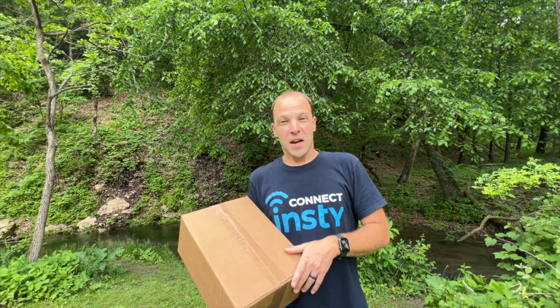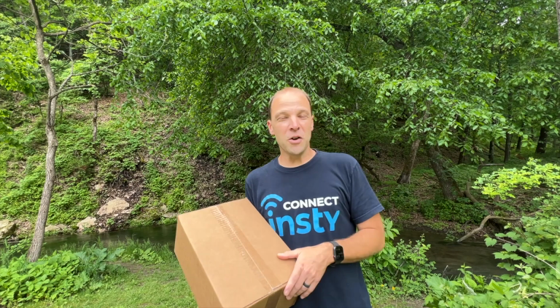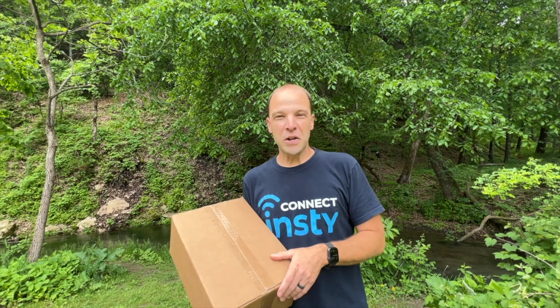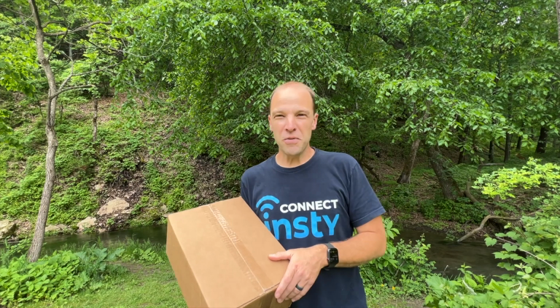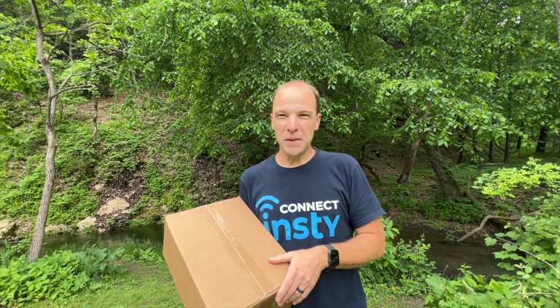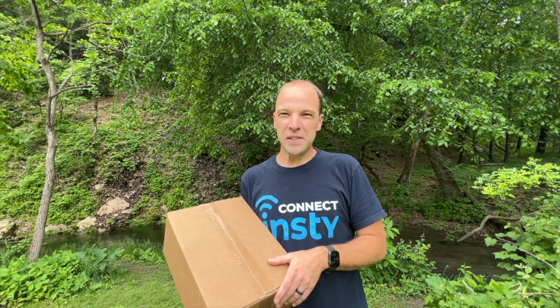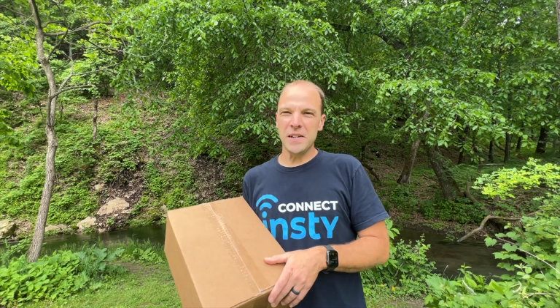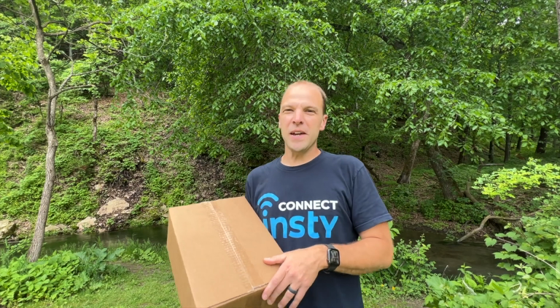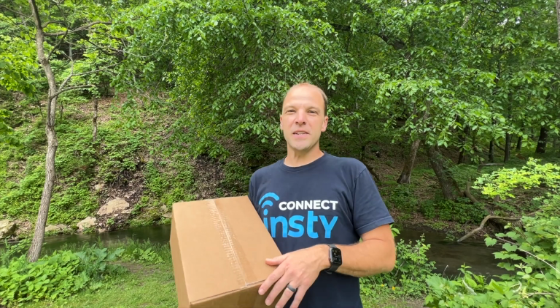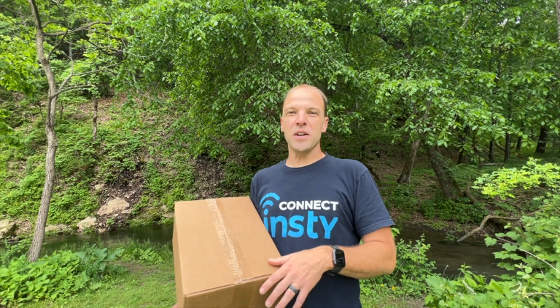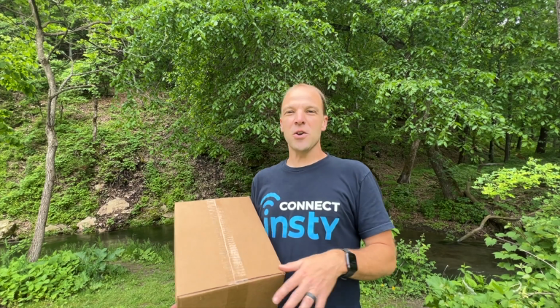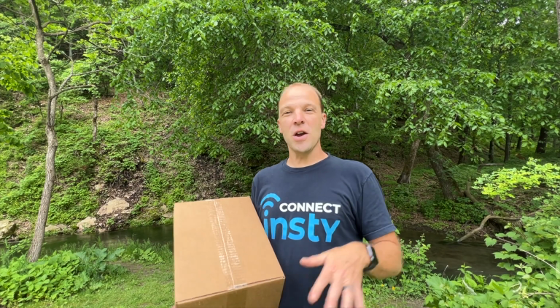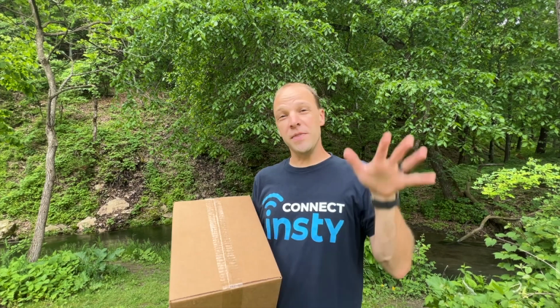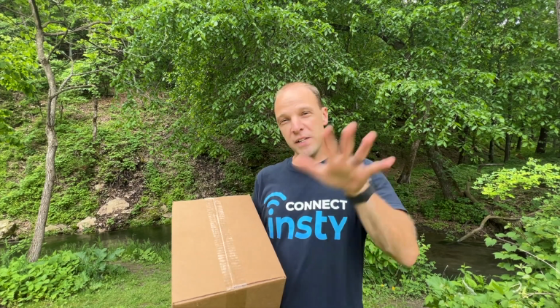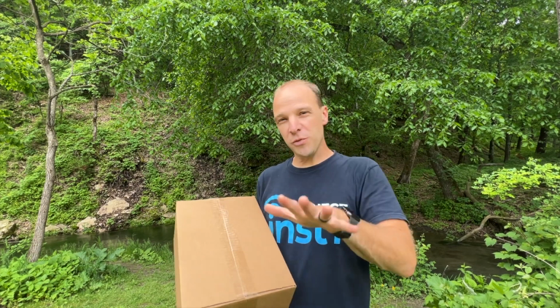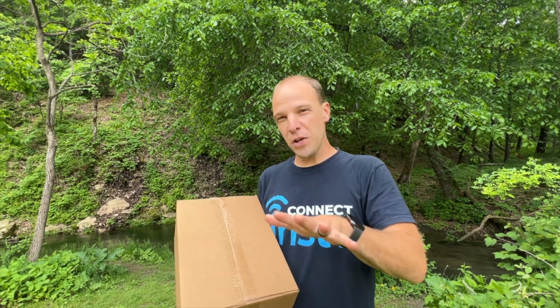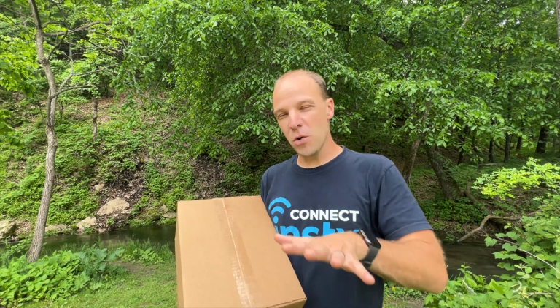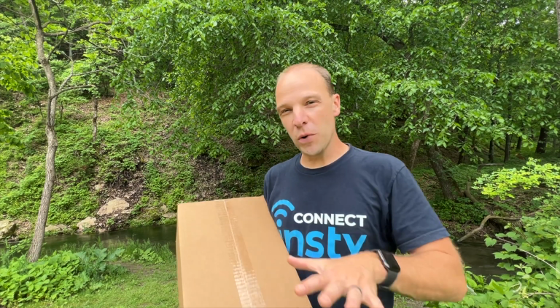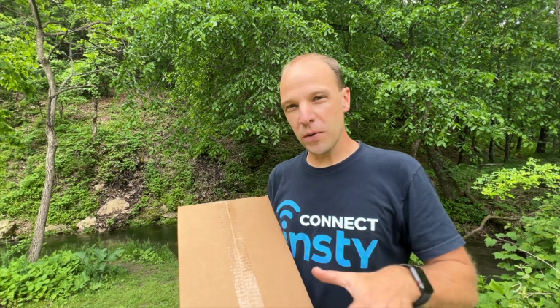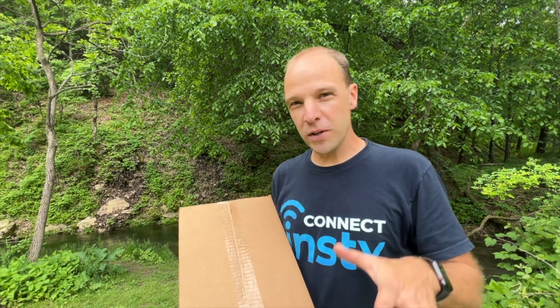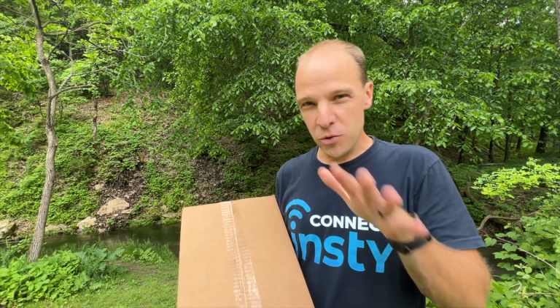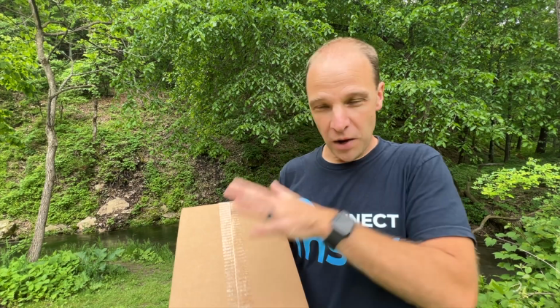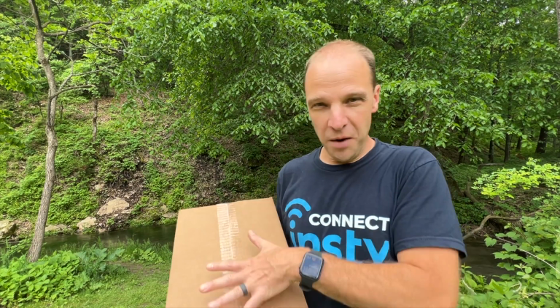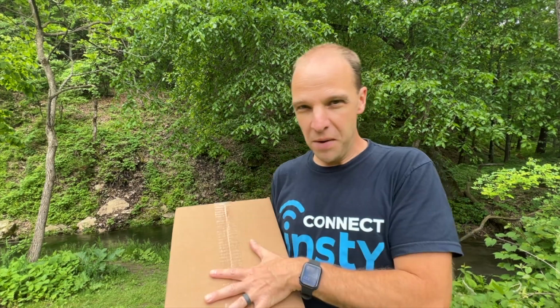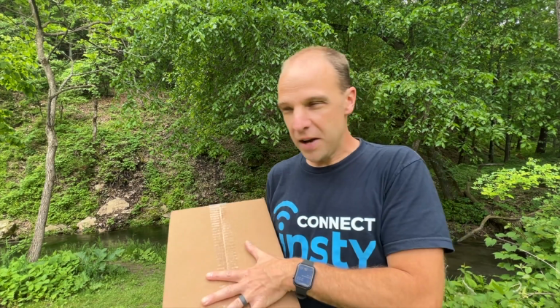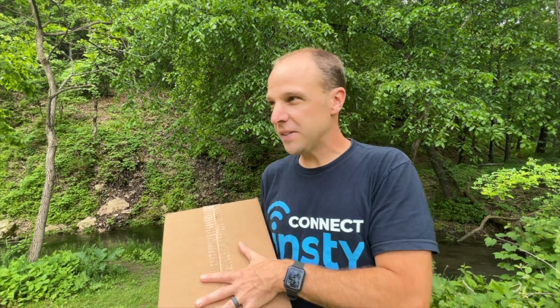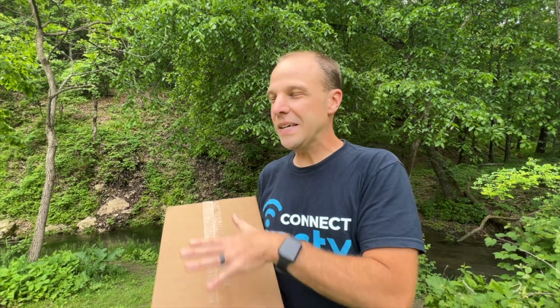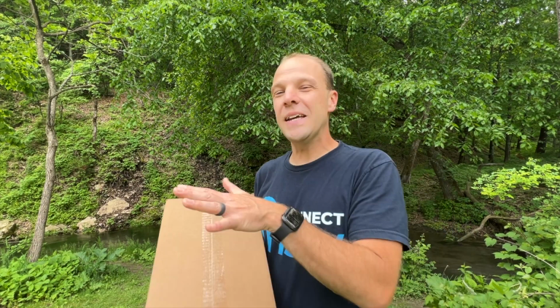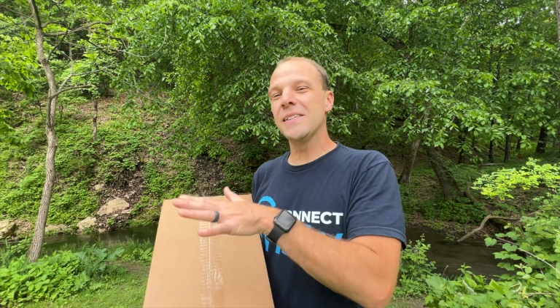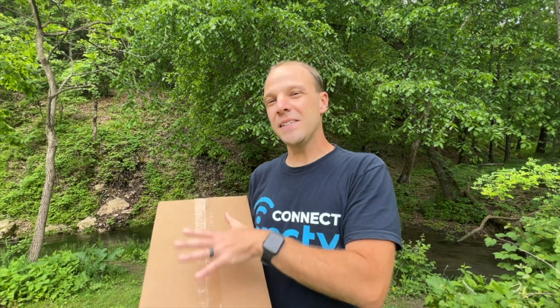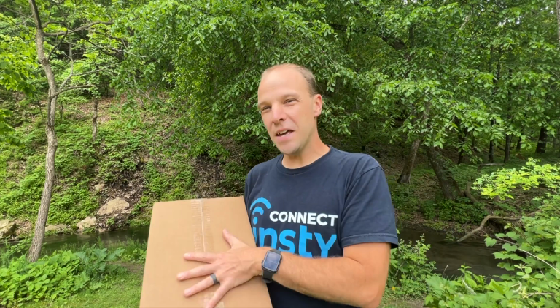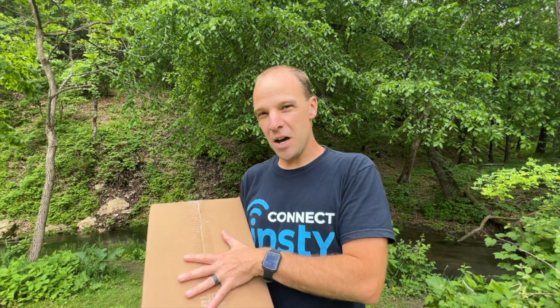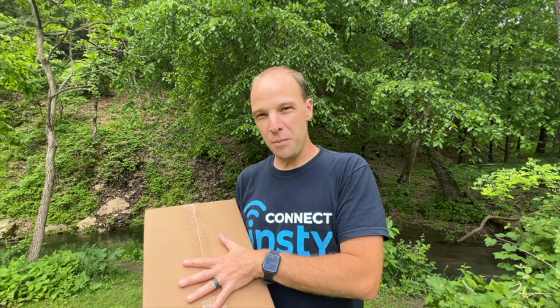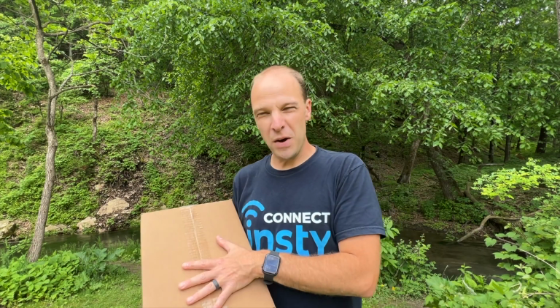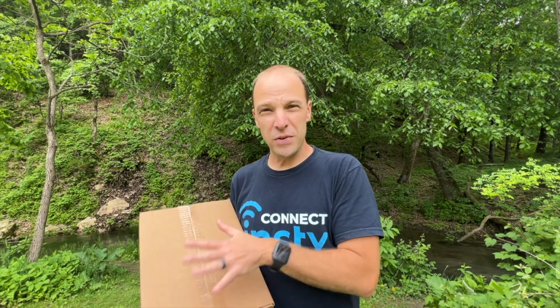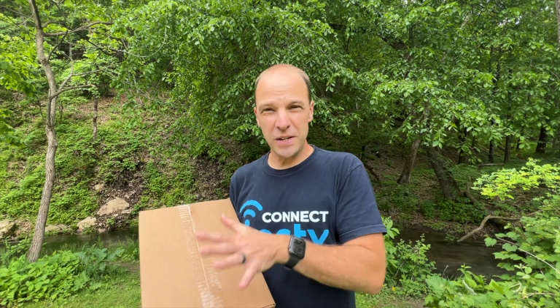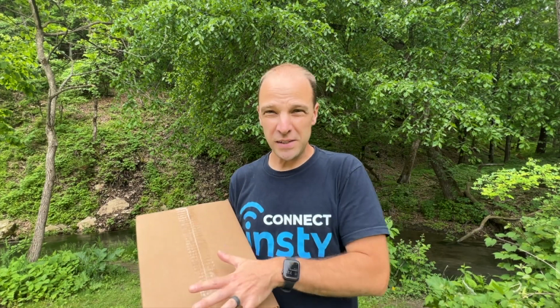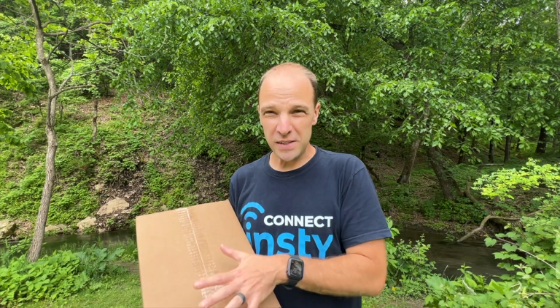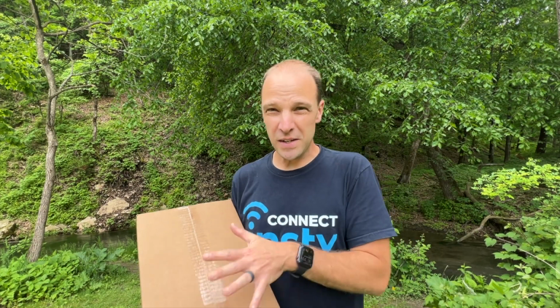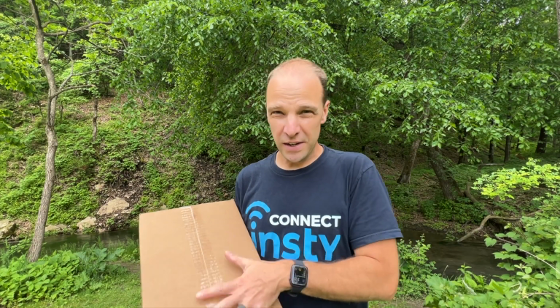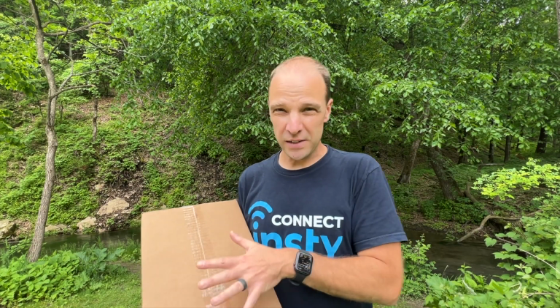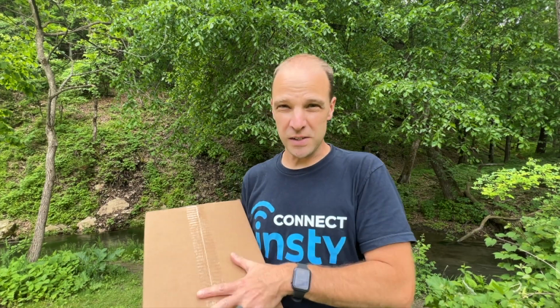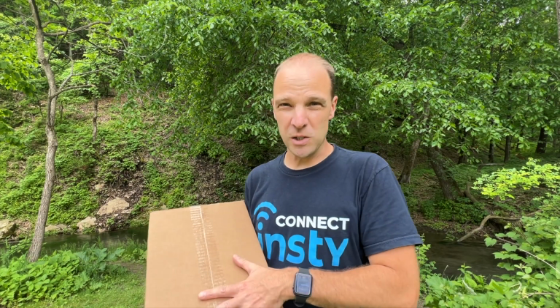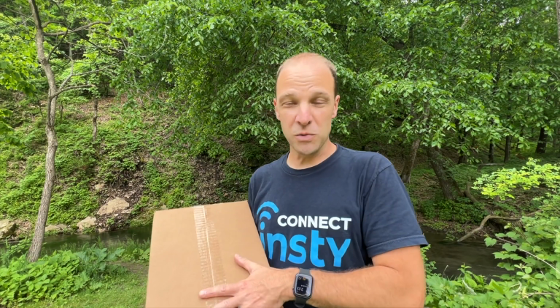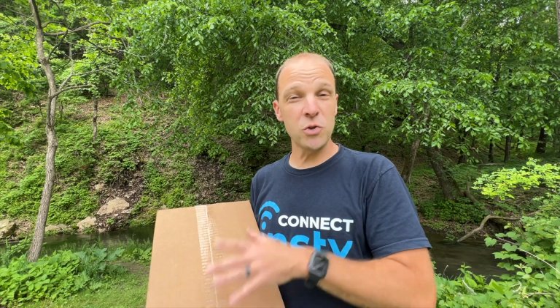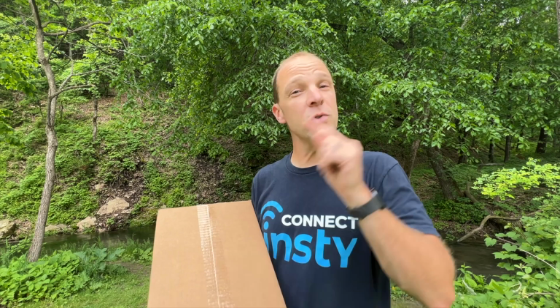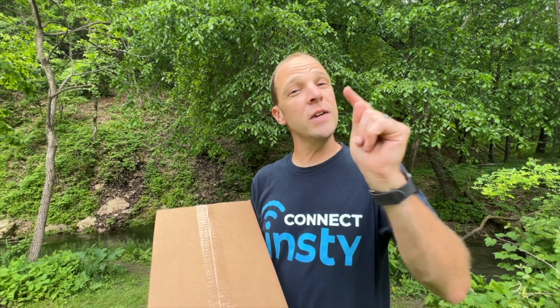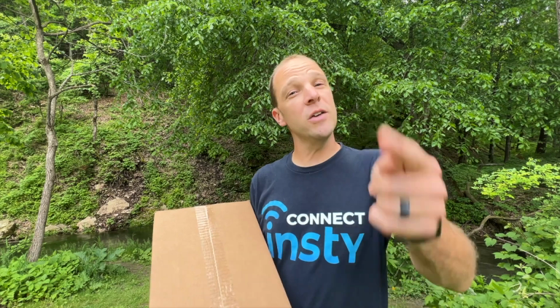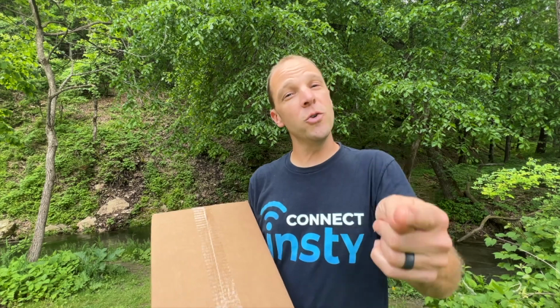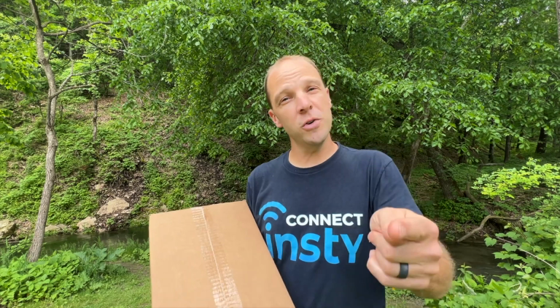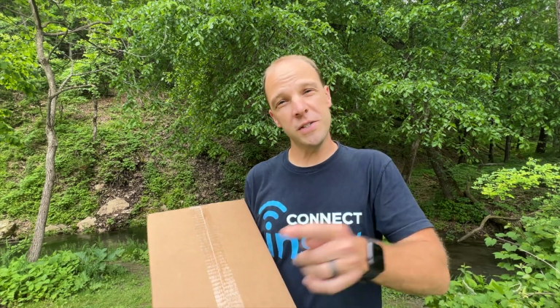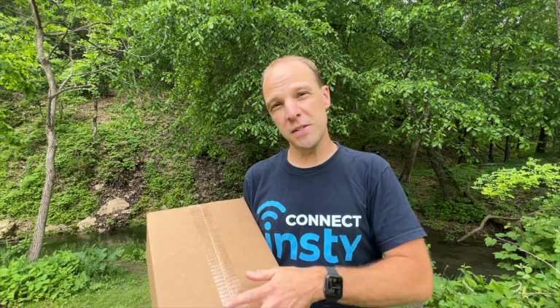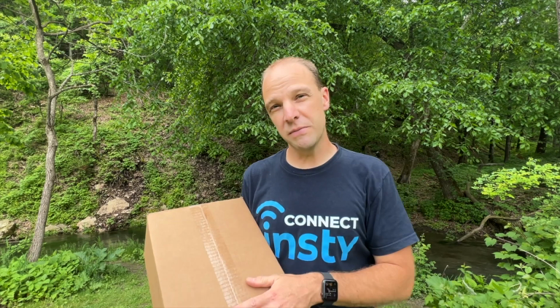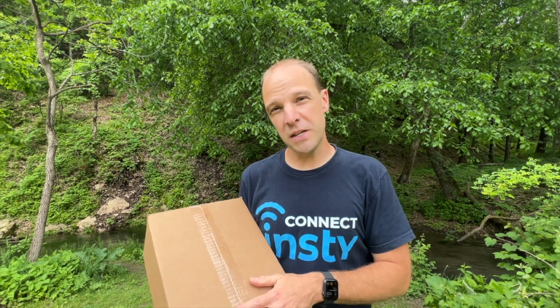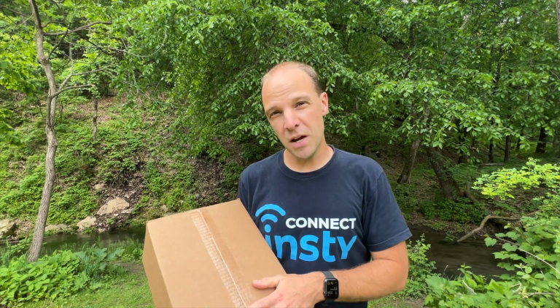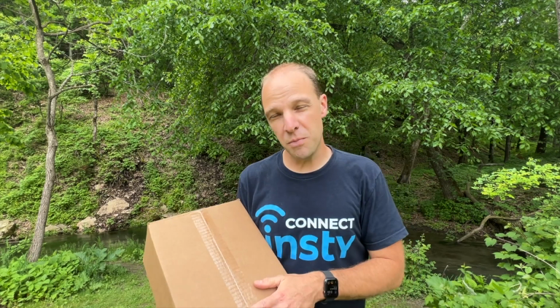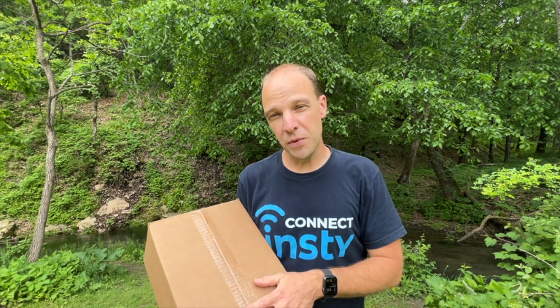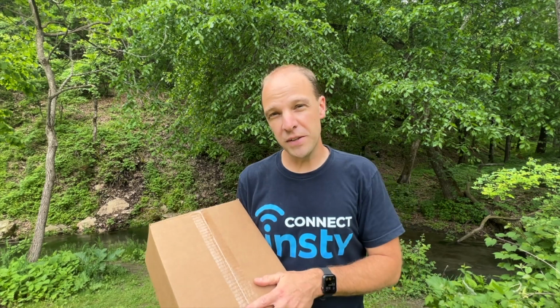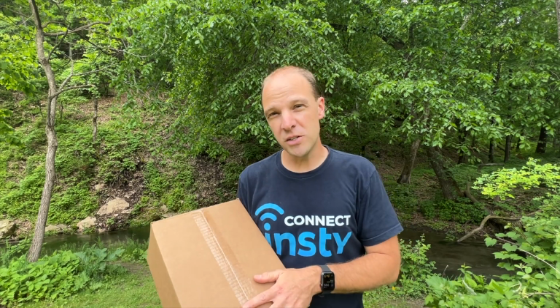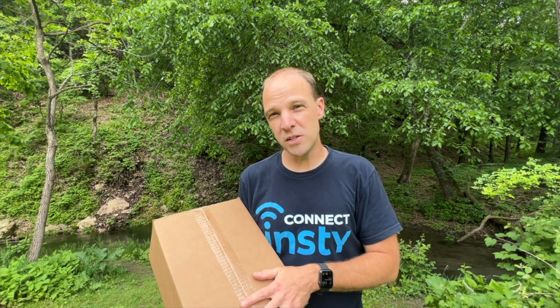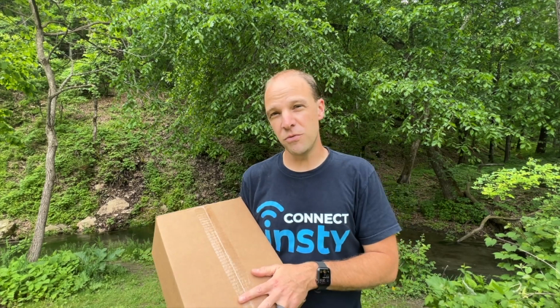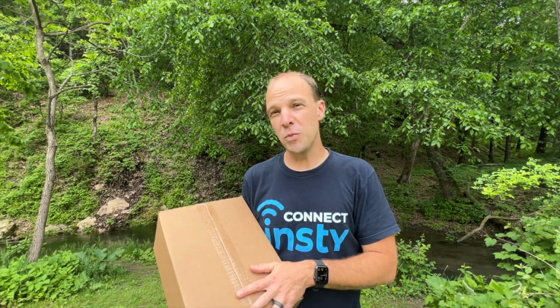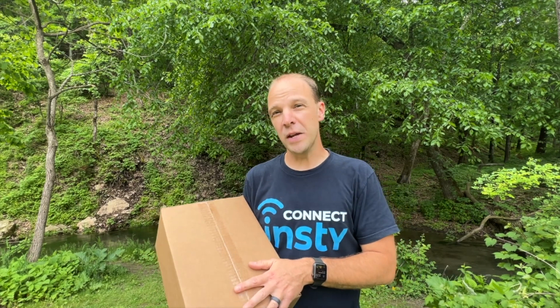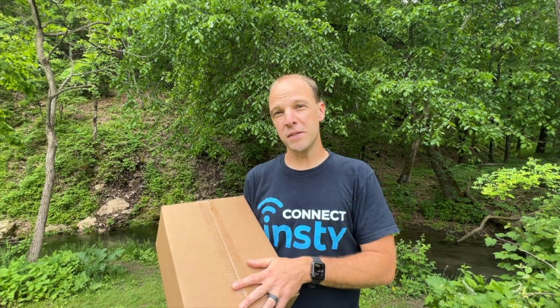Hello, Nick from NC Connect here. In this video, we're going to do an unboxing and setup of an NC Connect system so you can get your system set up within just a few minutes.